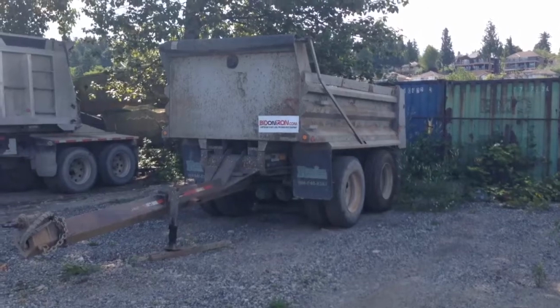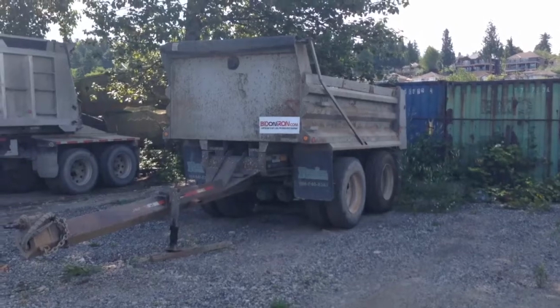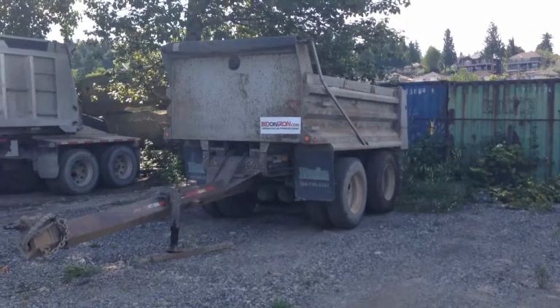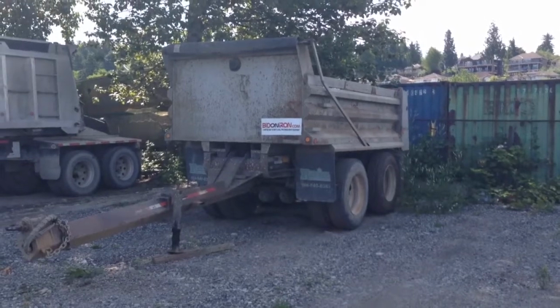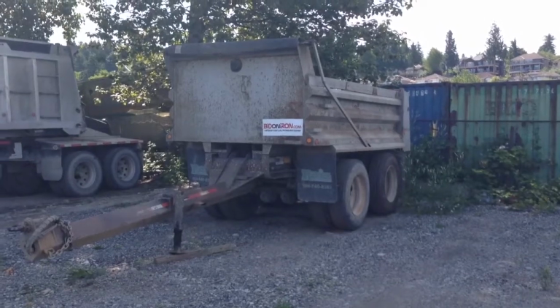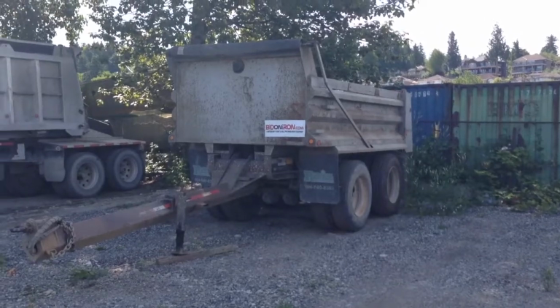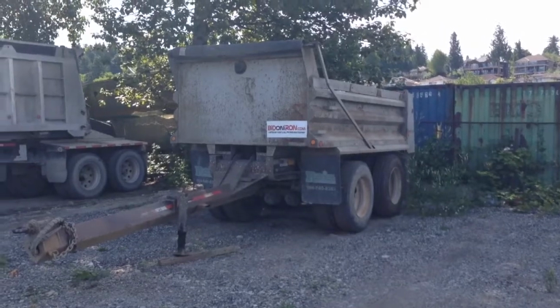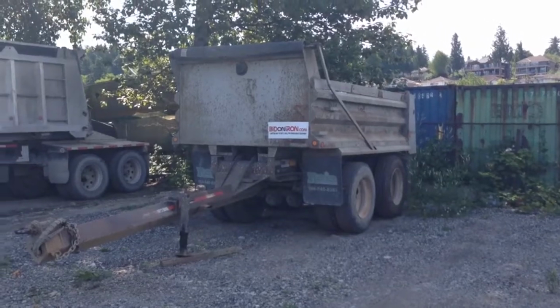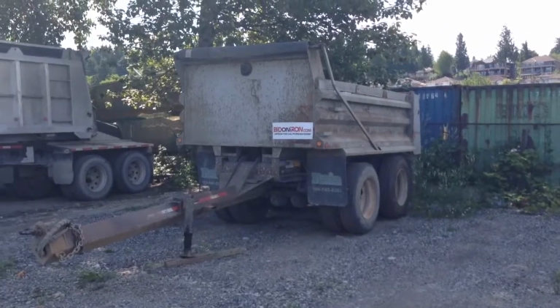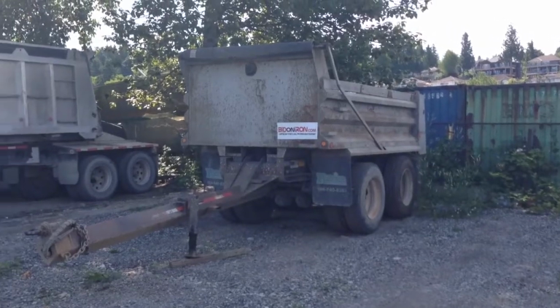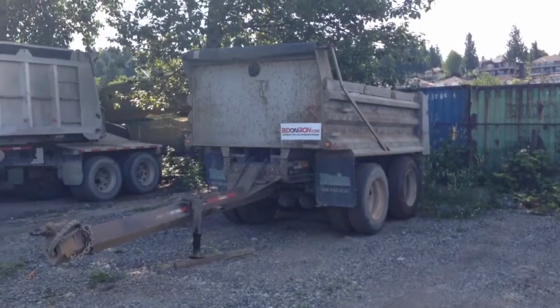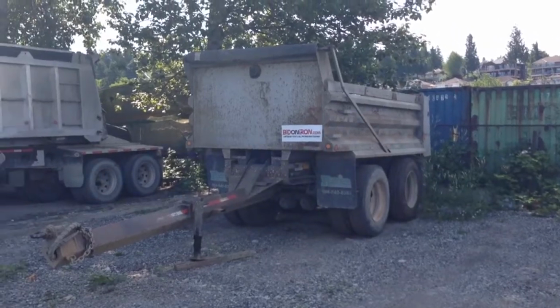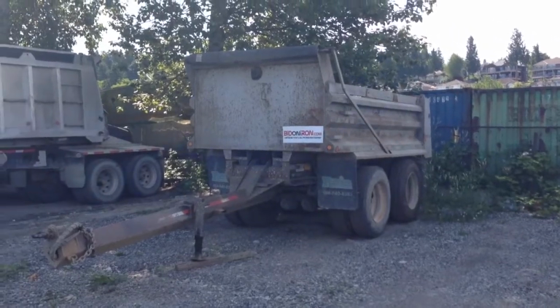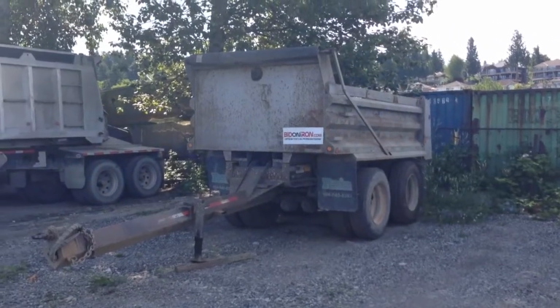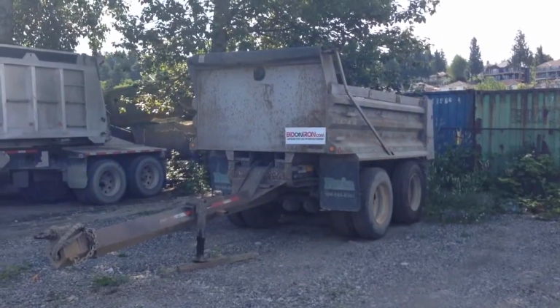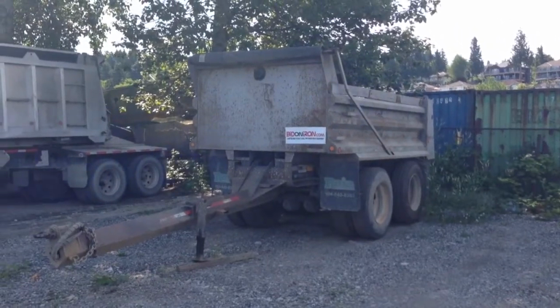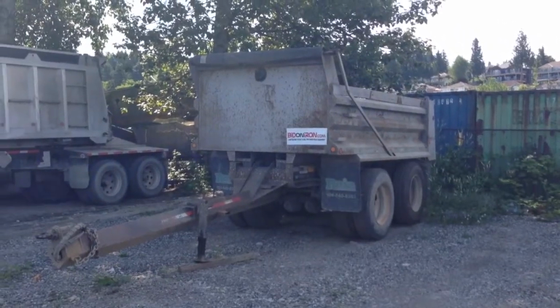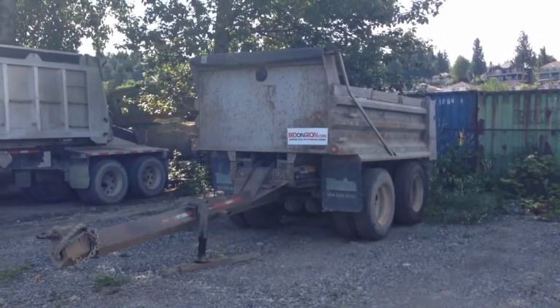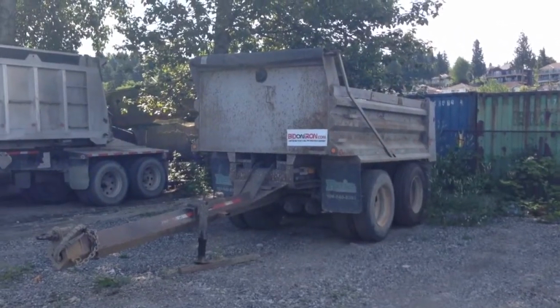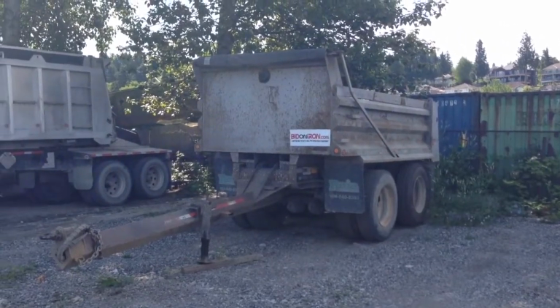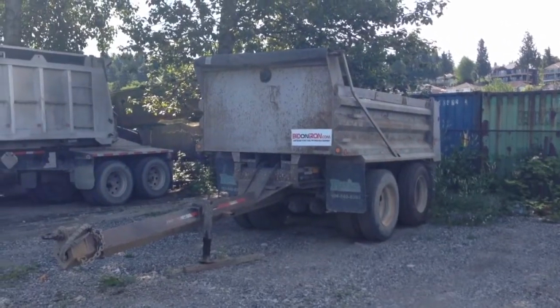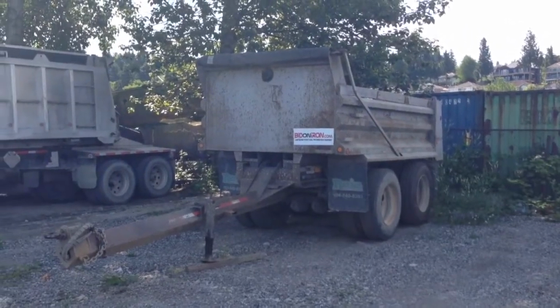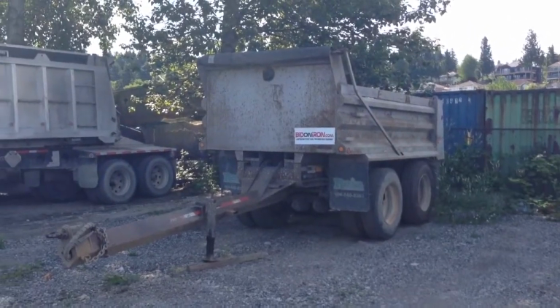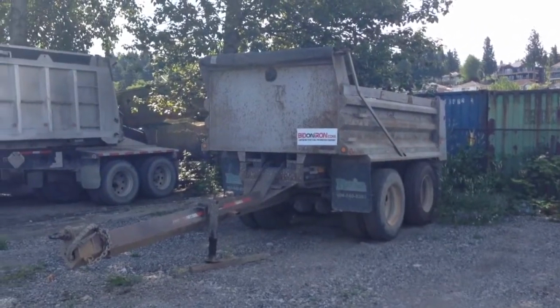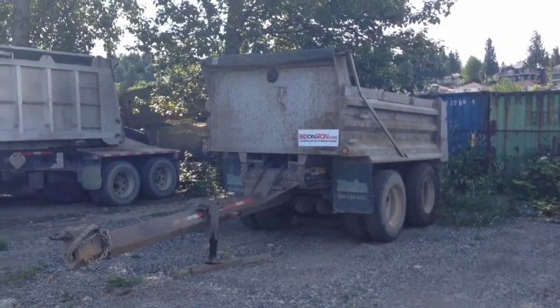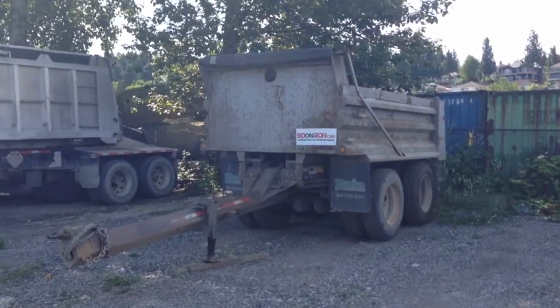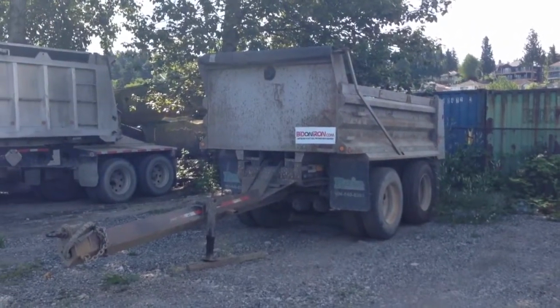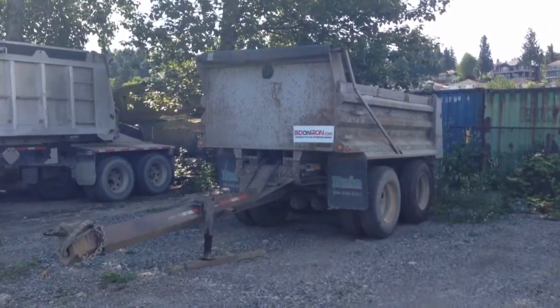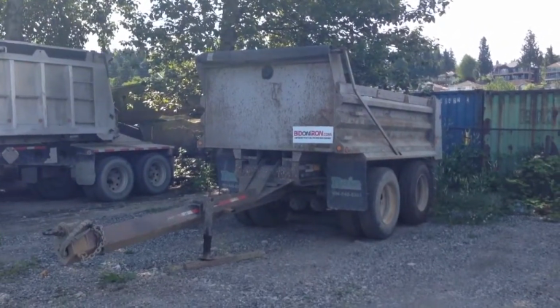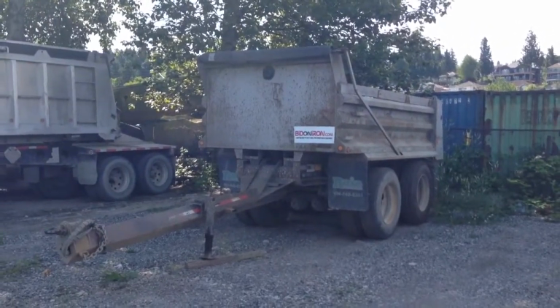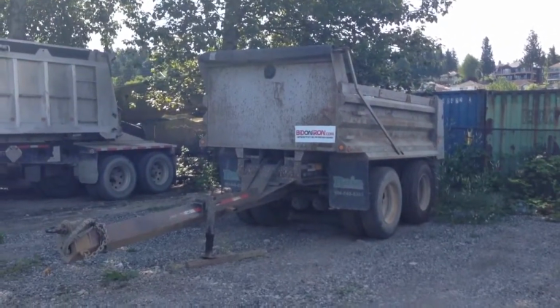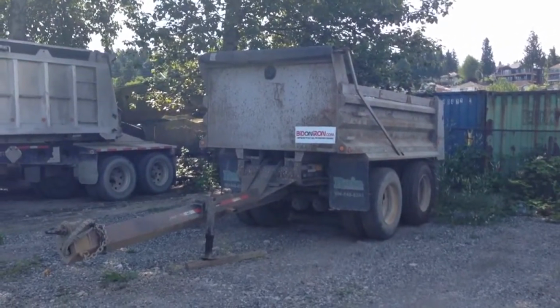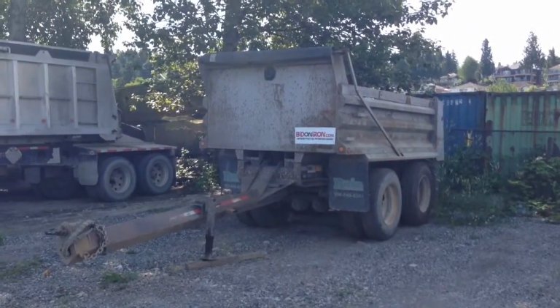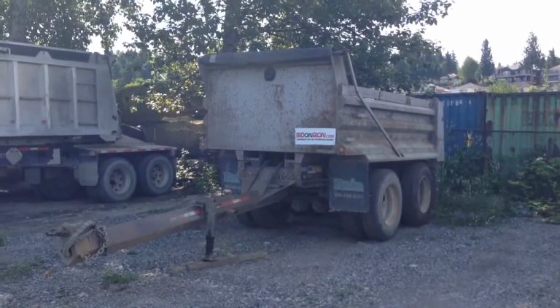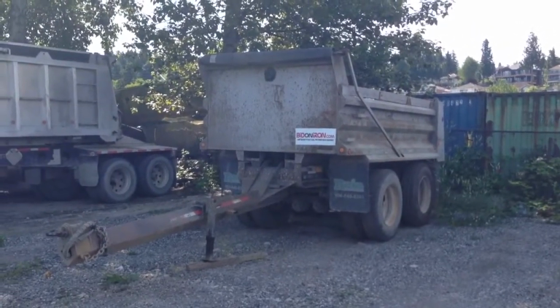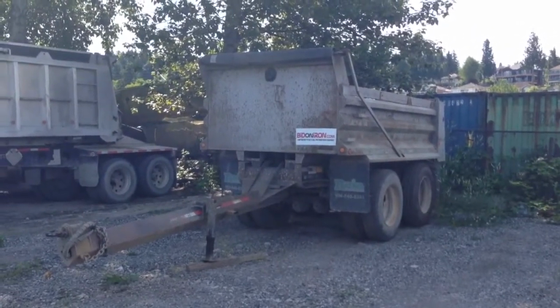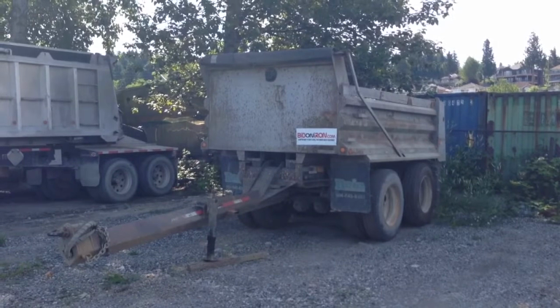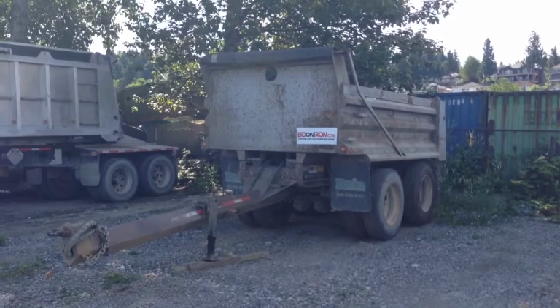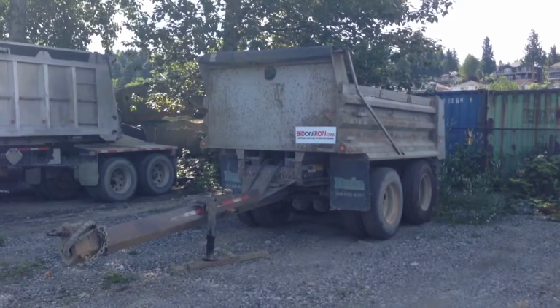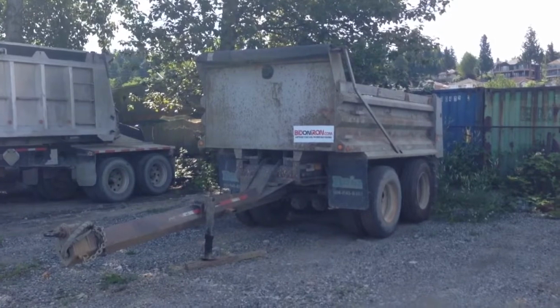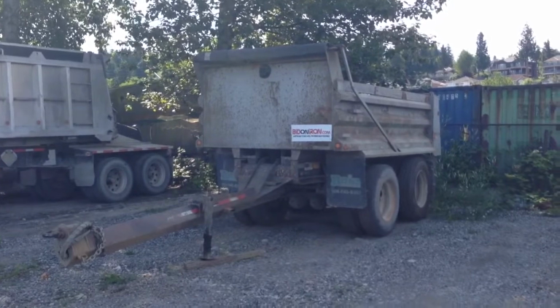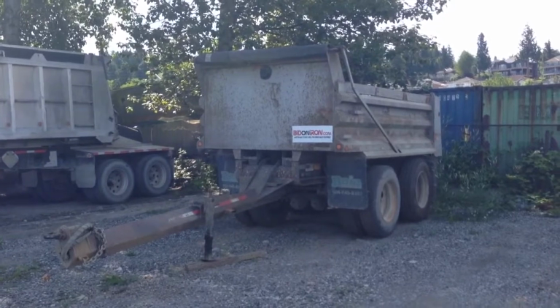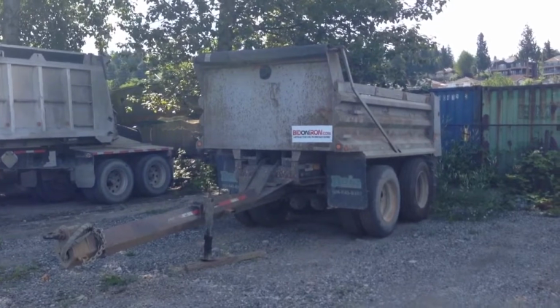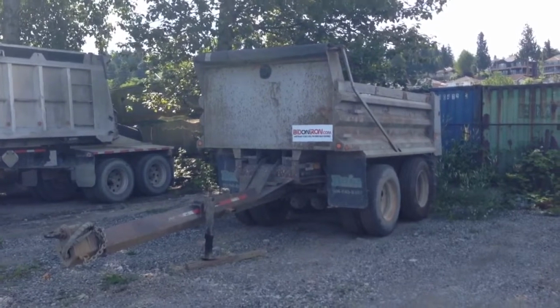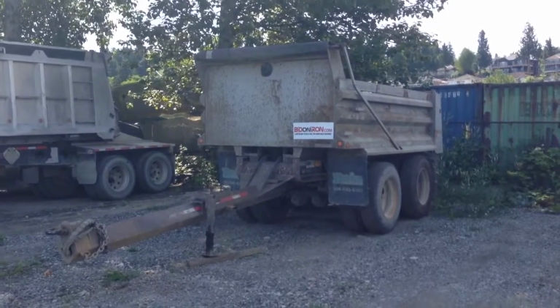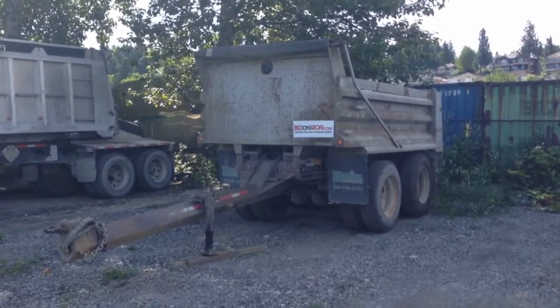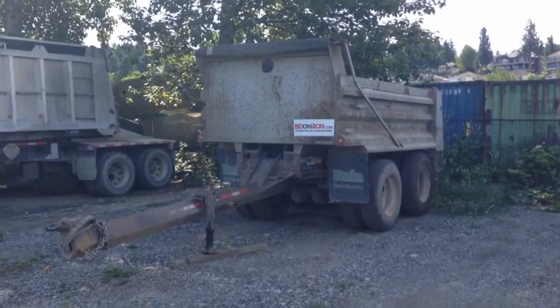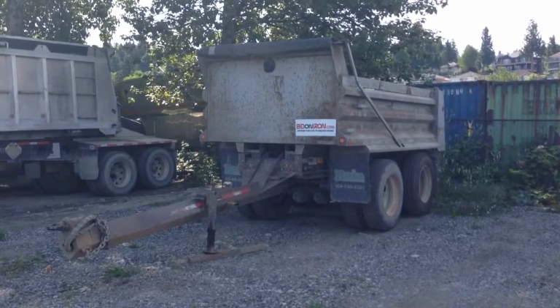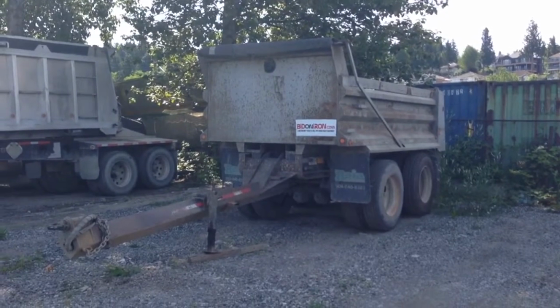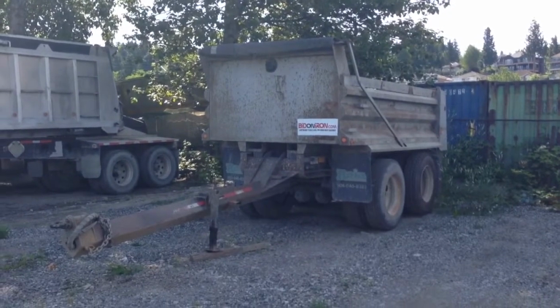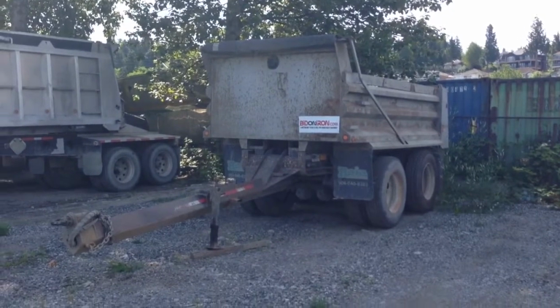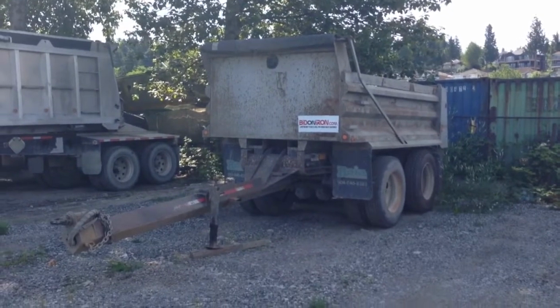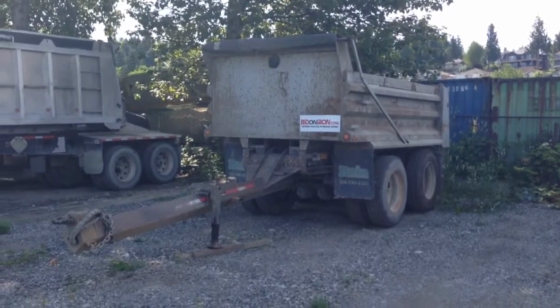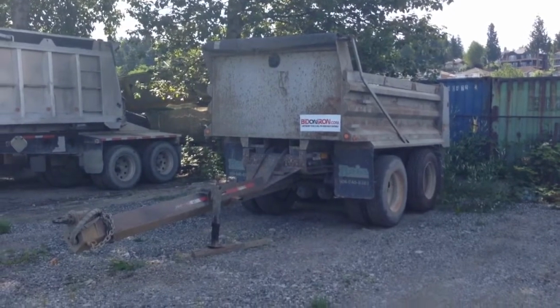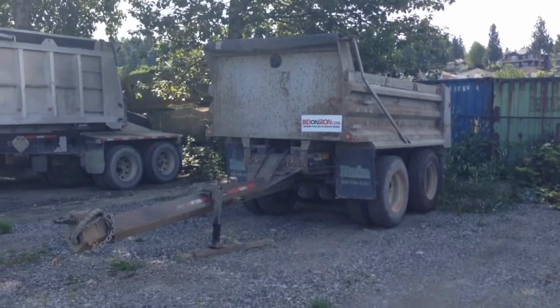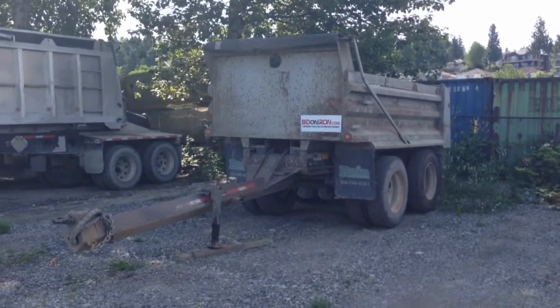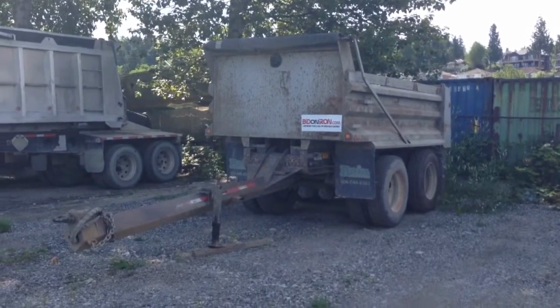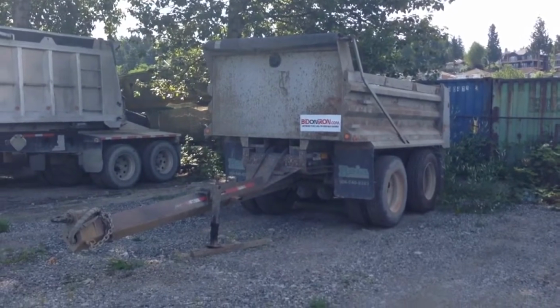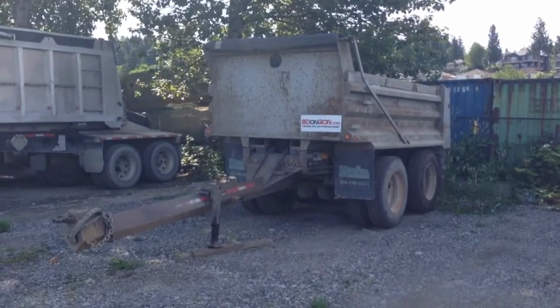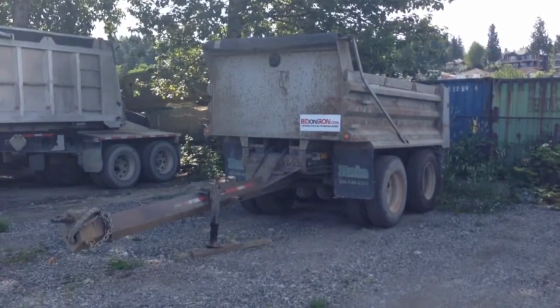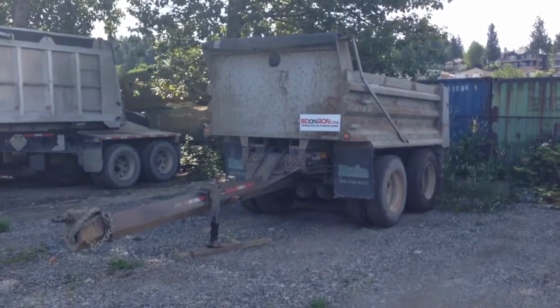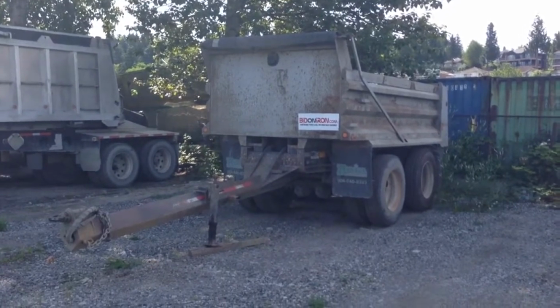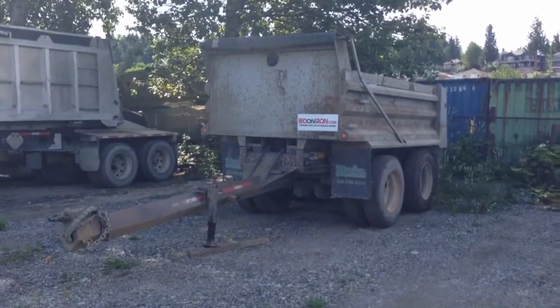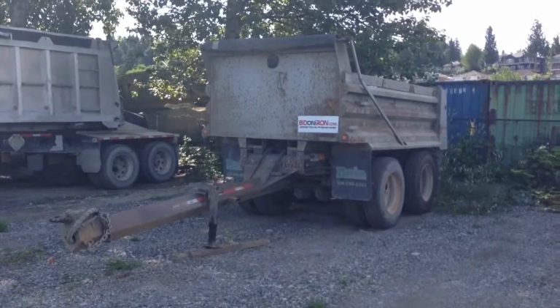Good afternoon, it's Gary from Bitandiron.com coming to you from the Lower Mainland. Today I'm going to show you this 2006 Raja Pup.